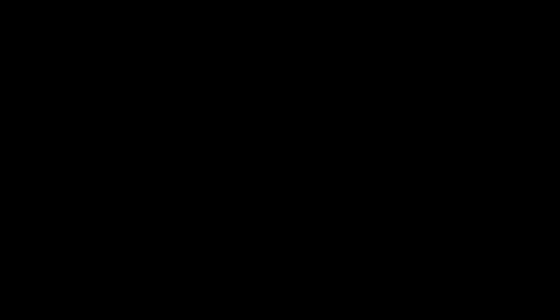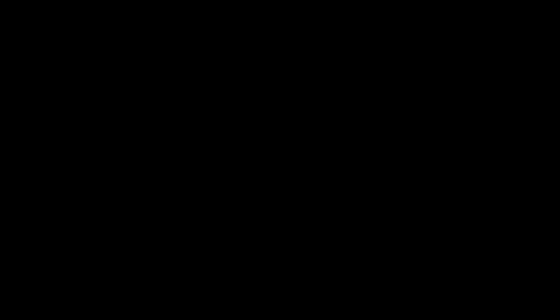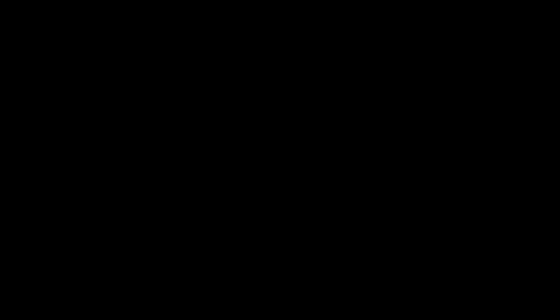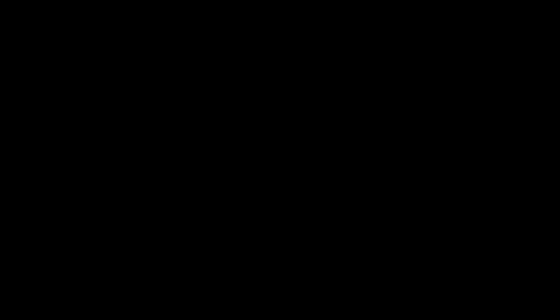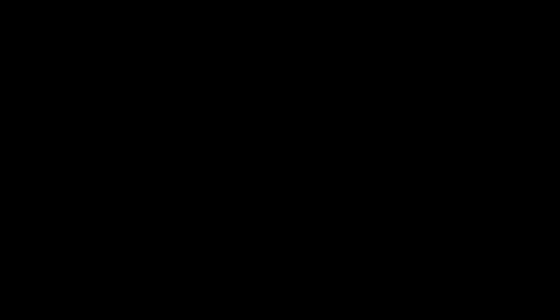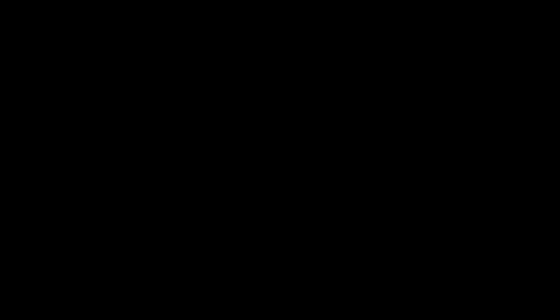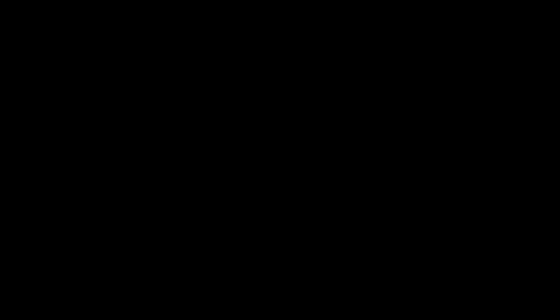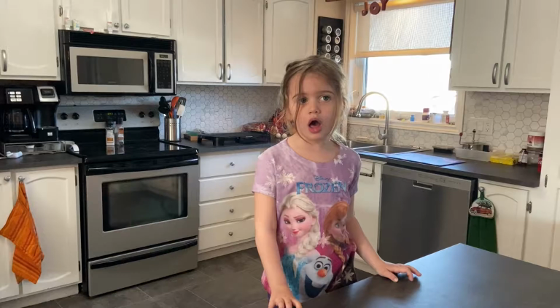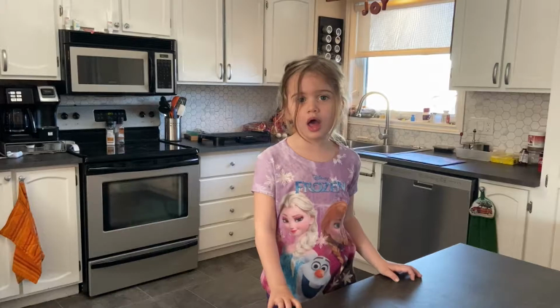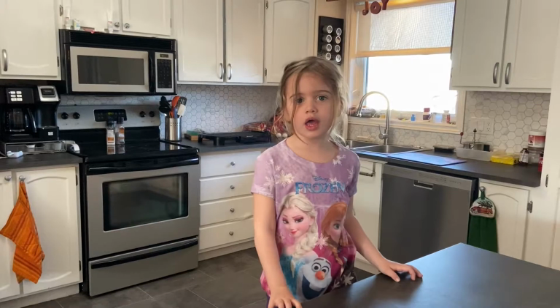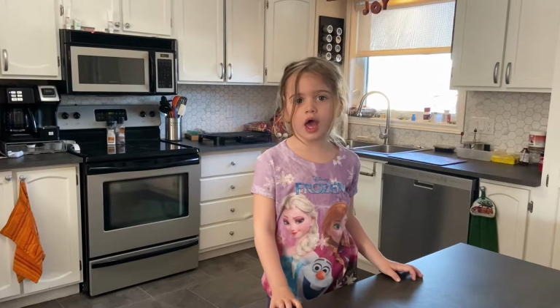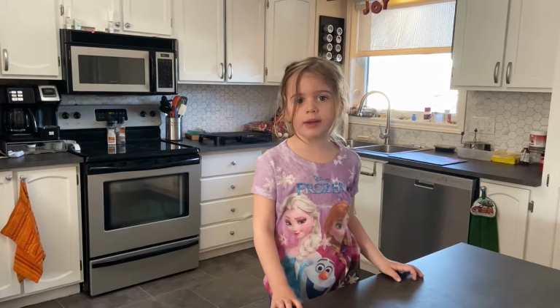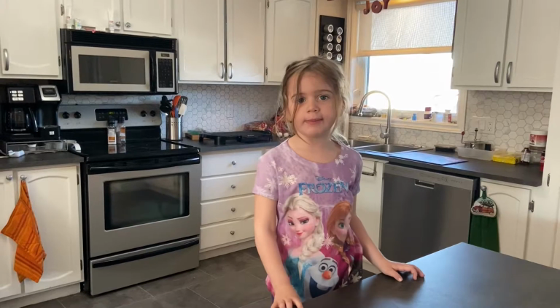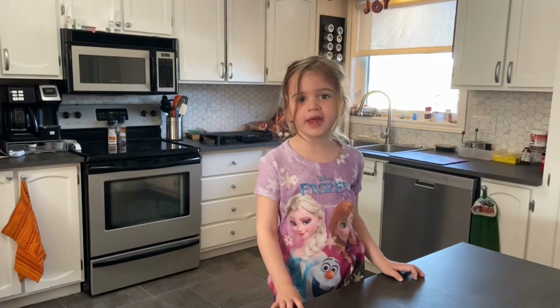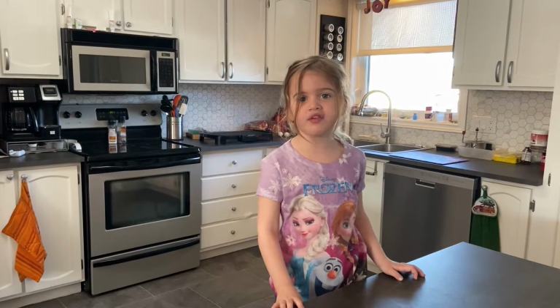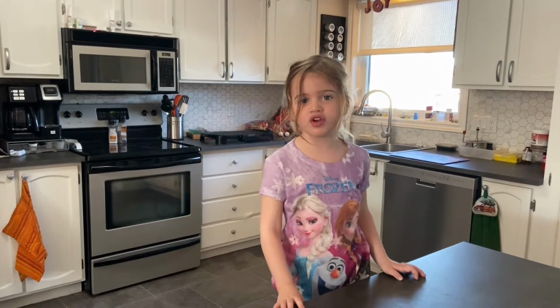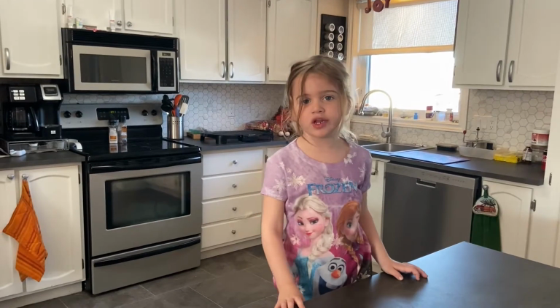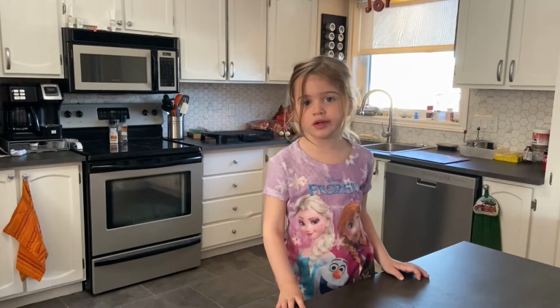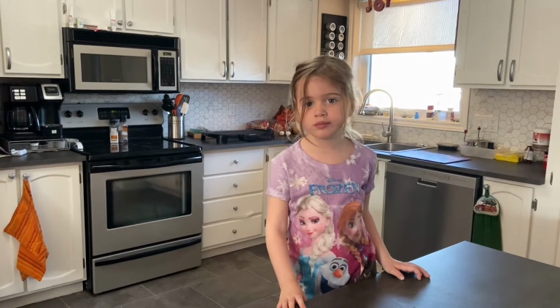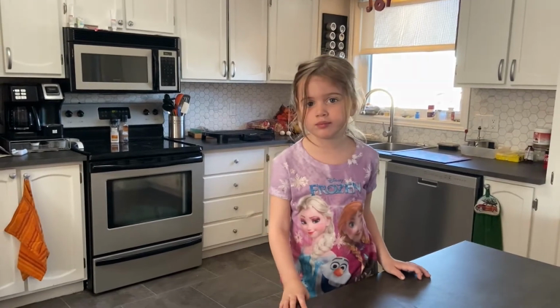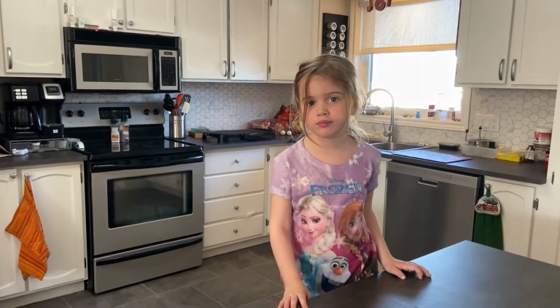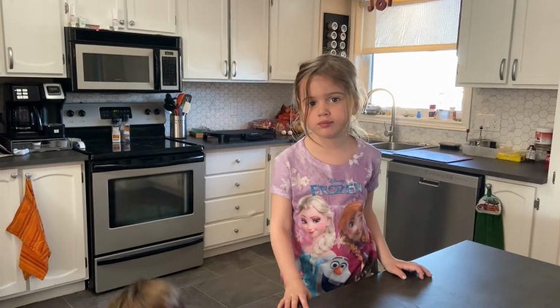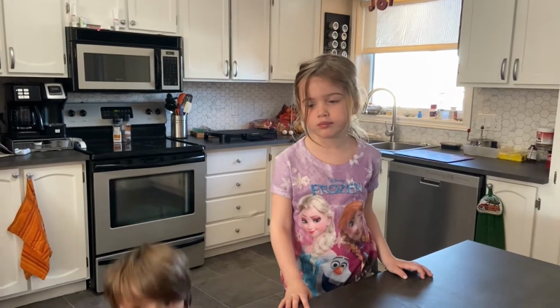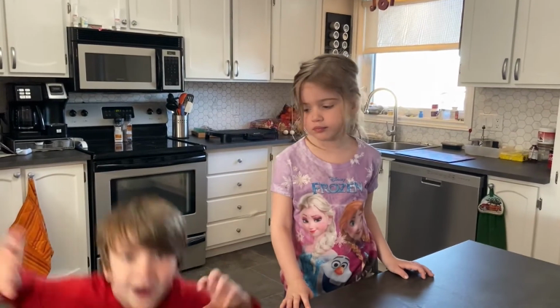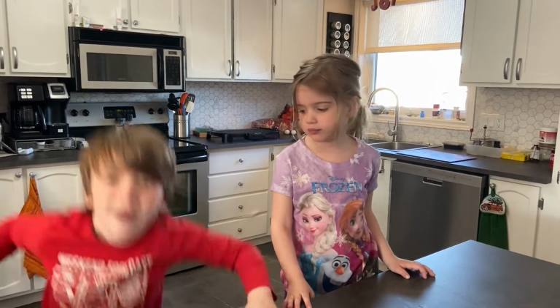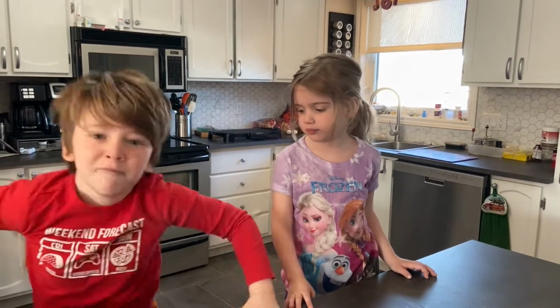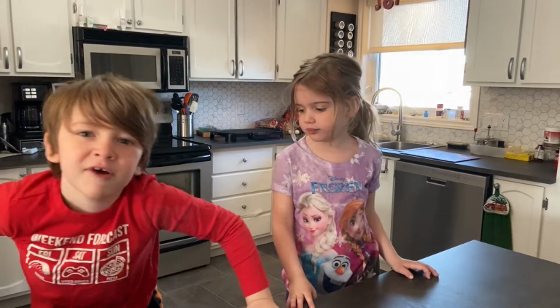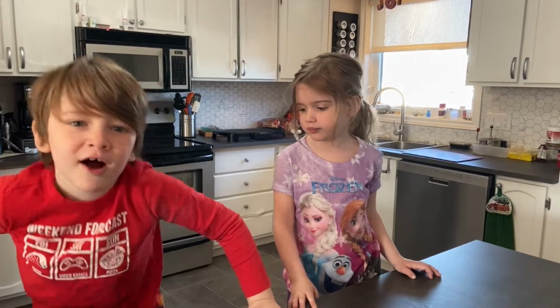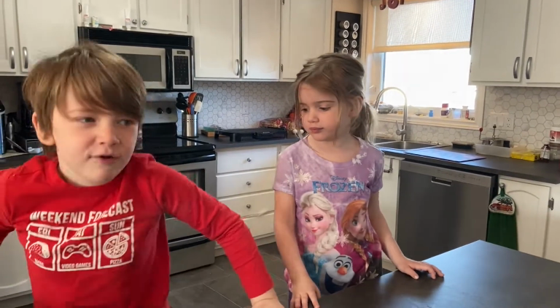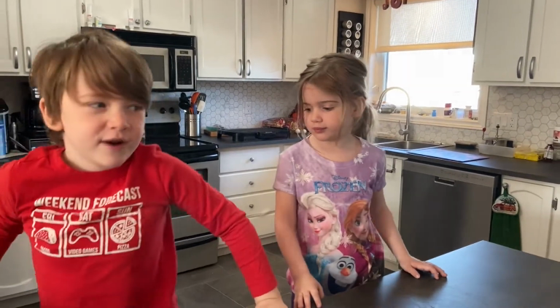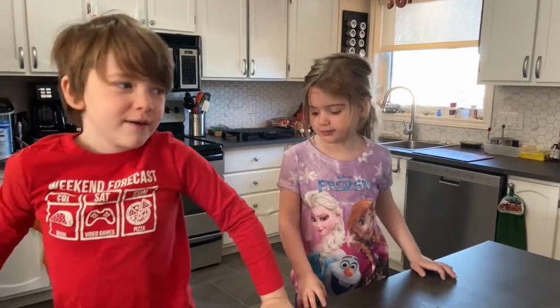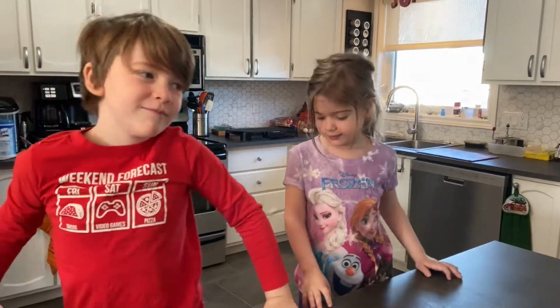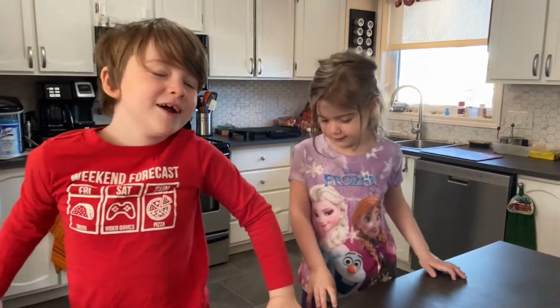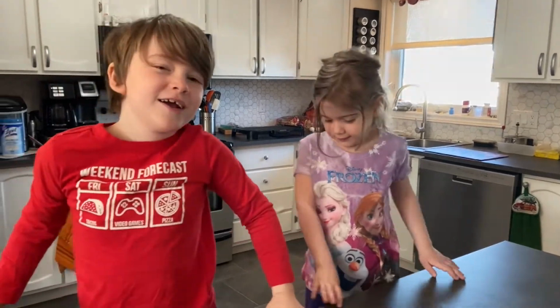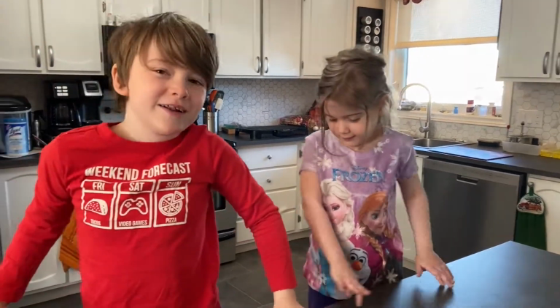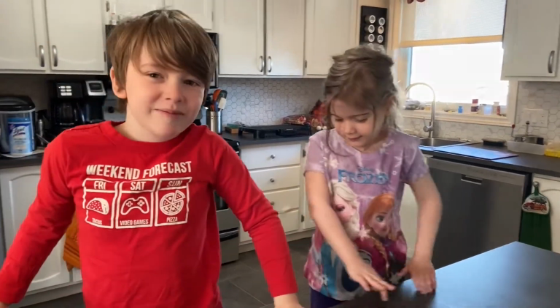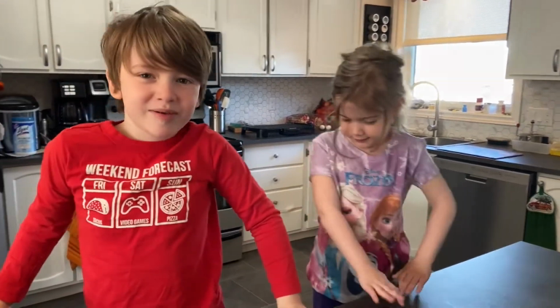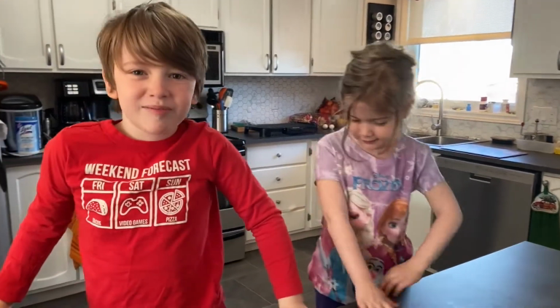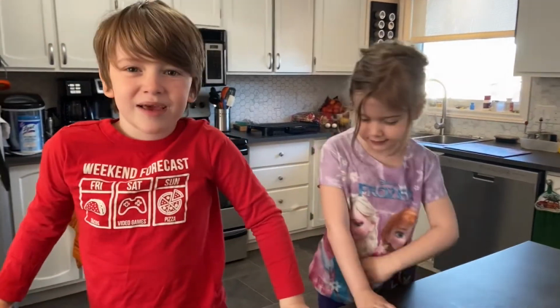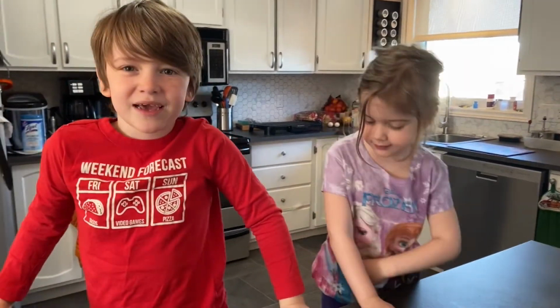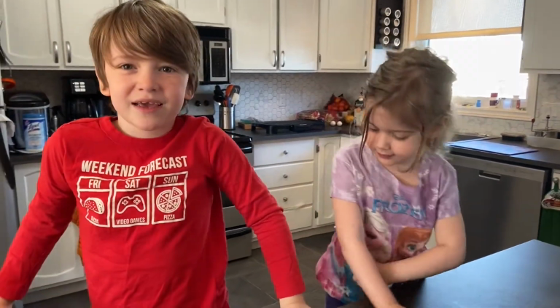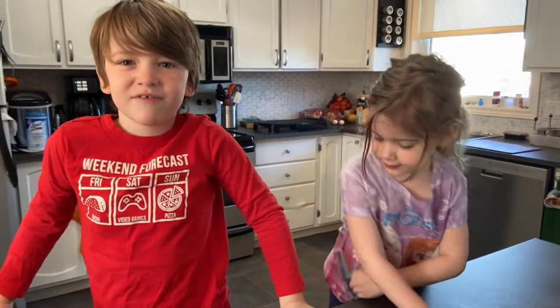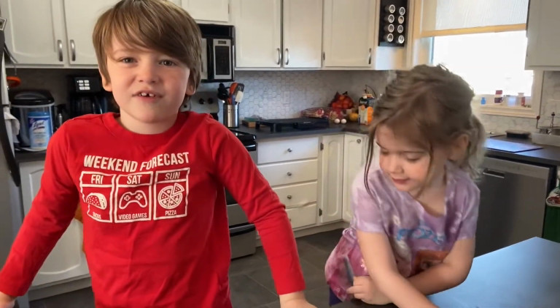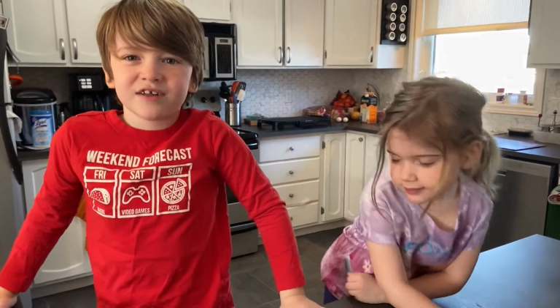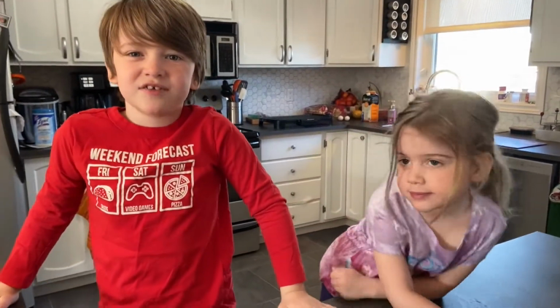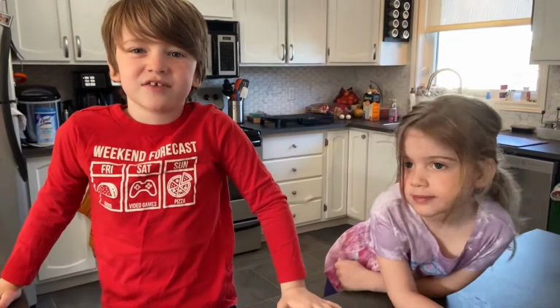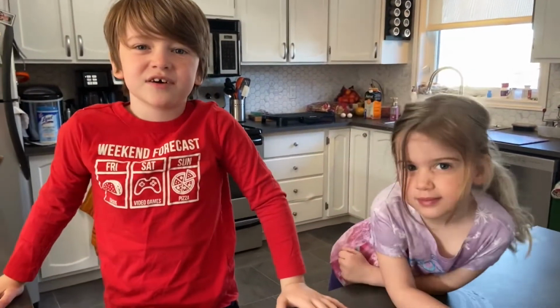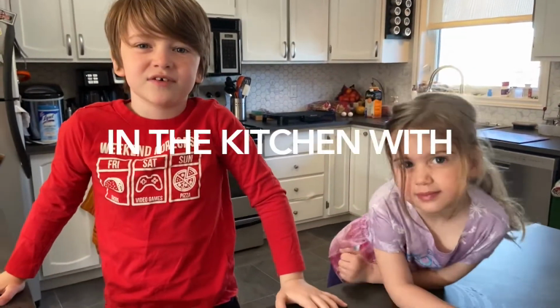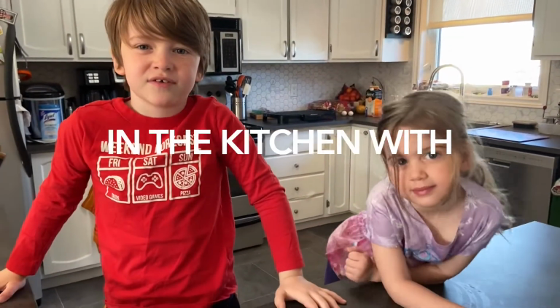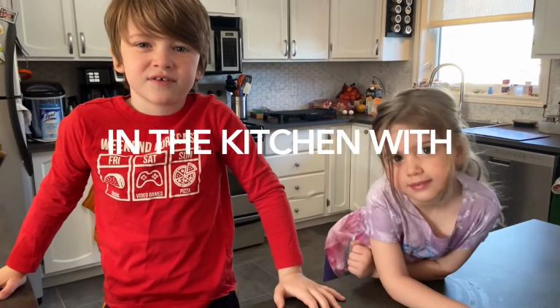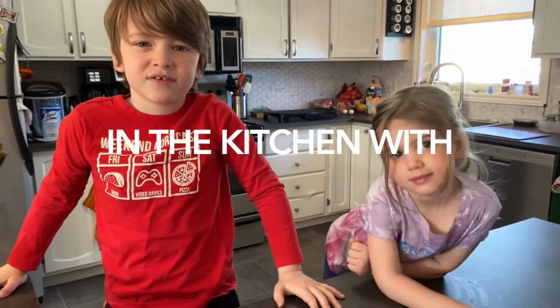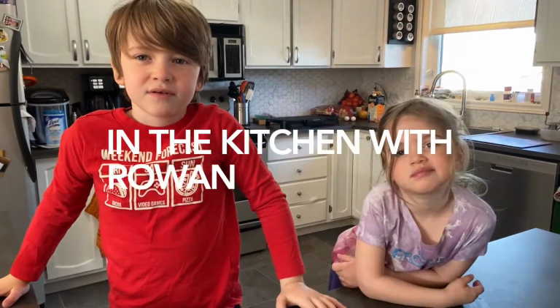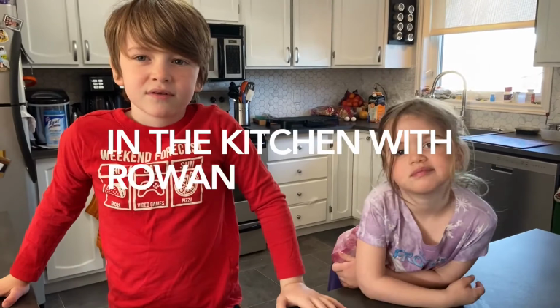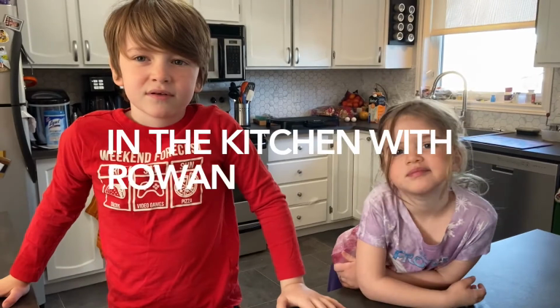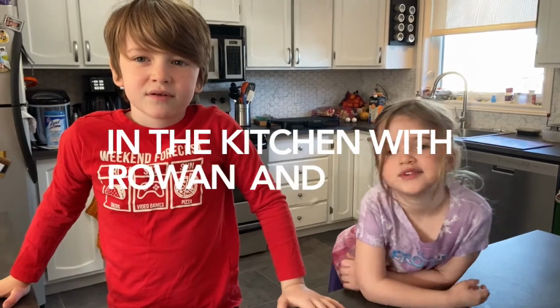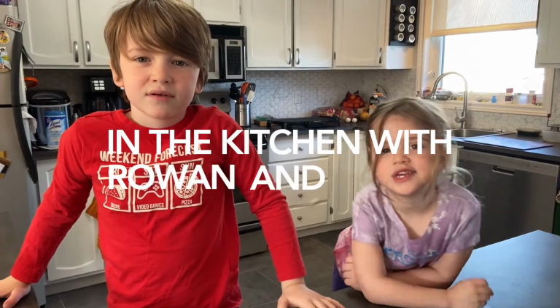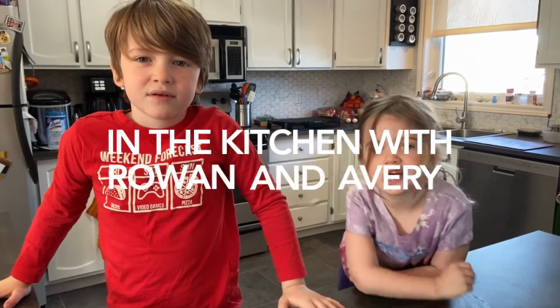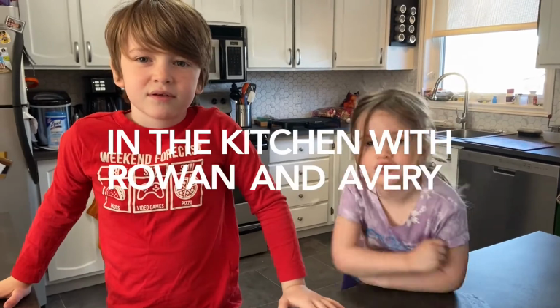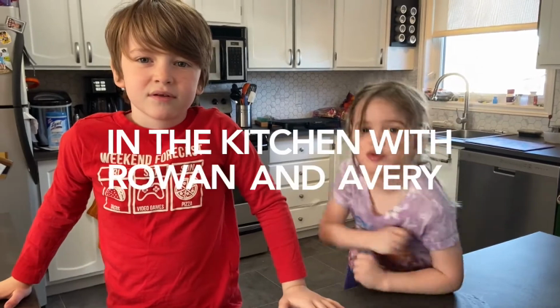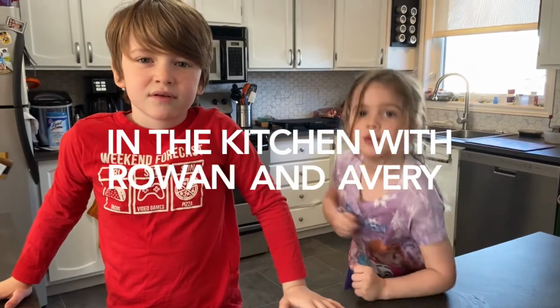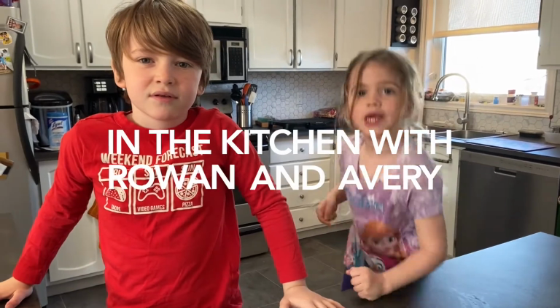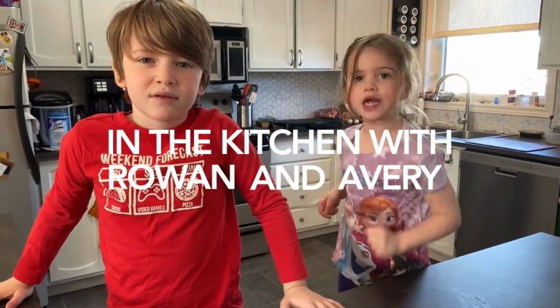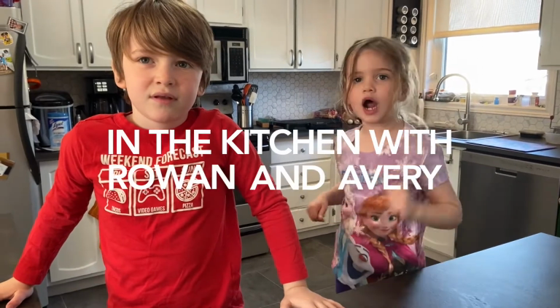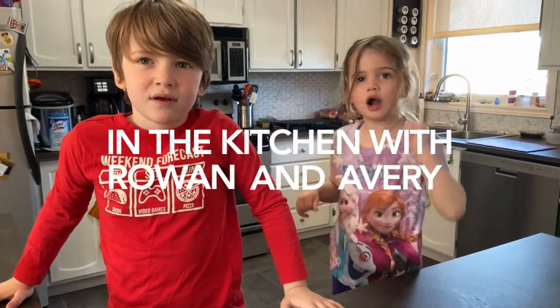Hi, I'm Avery and I'm Rowan and we're going to be making french toast. Yes, we are.